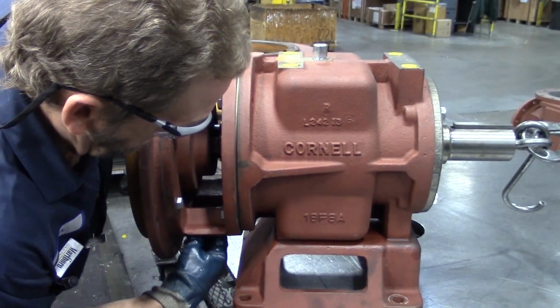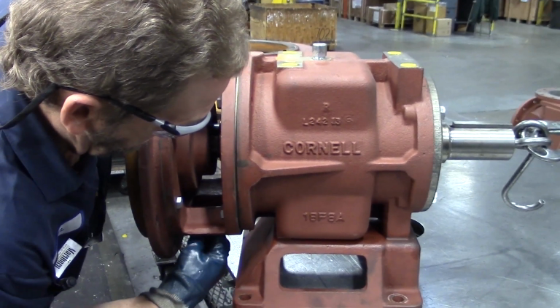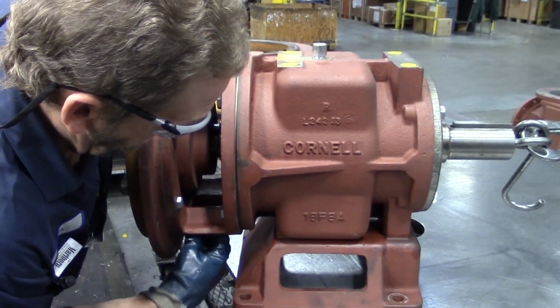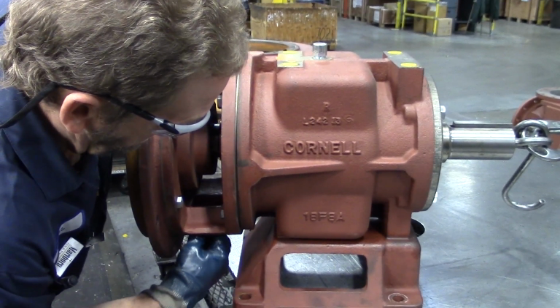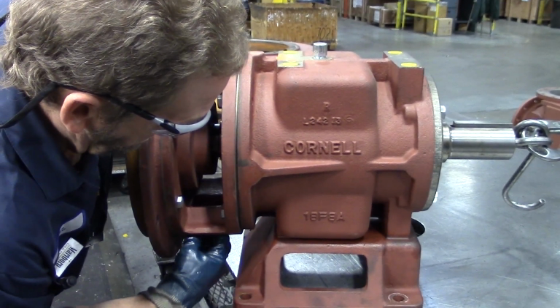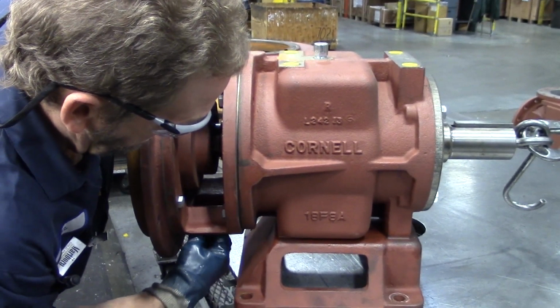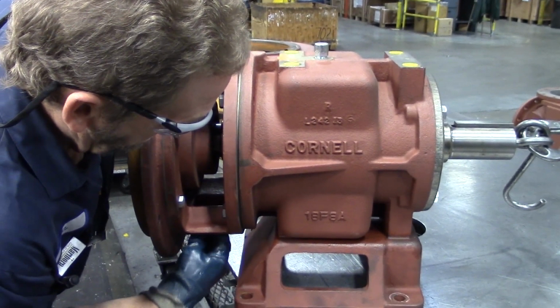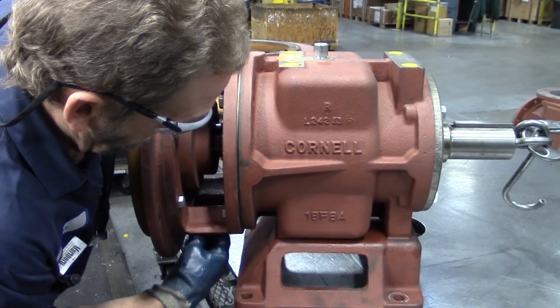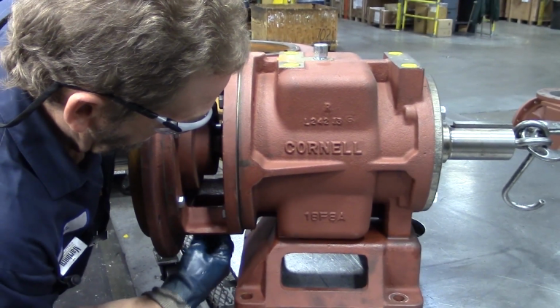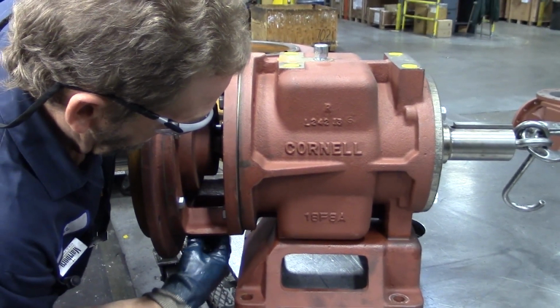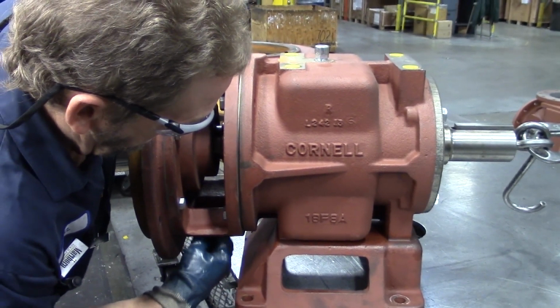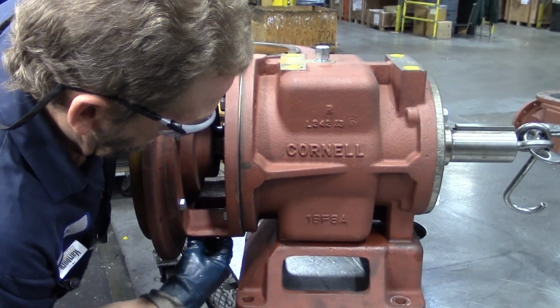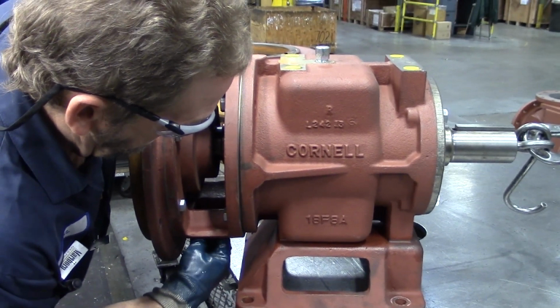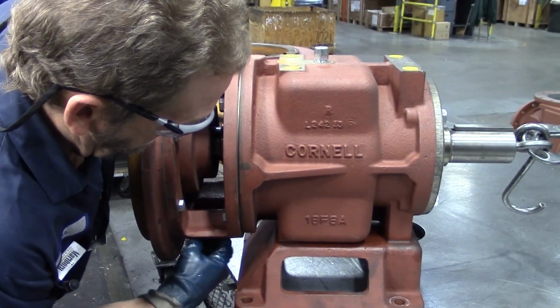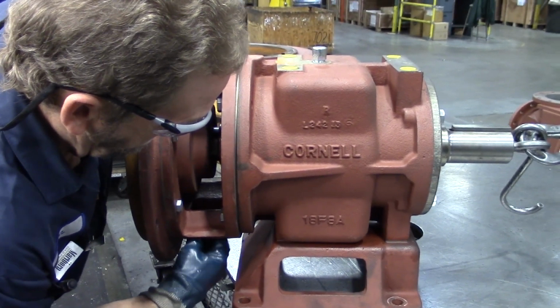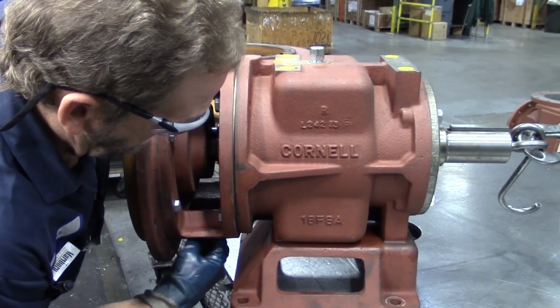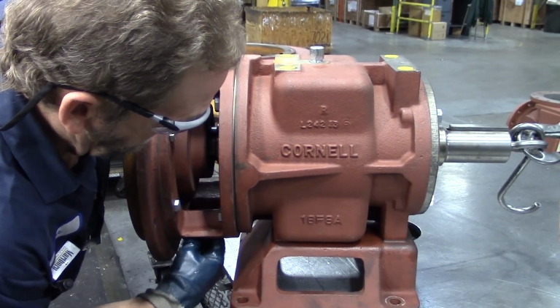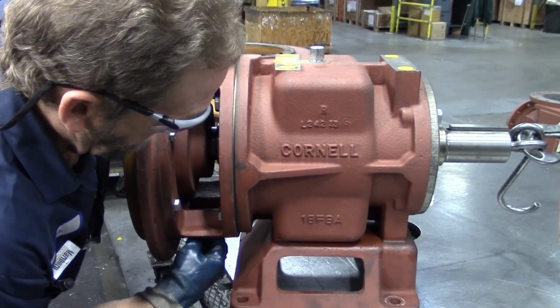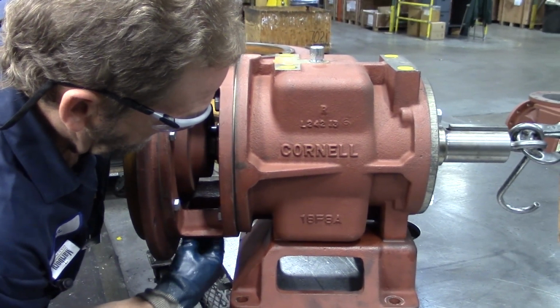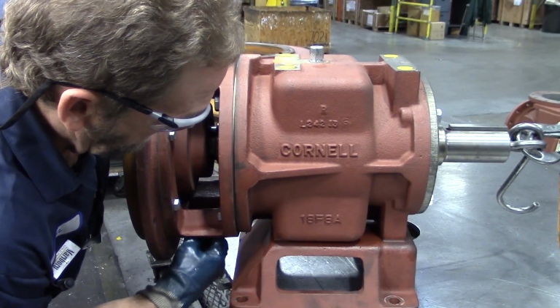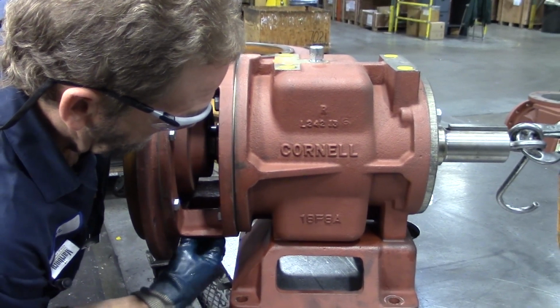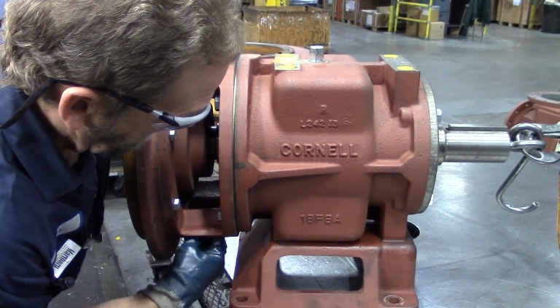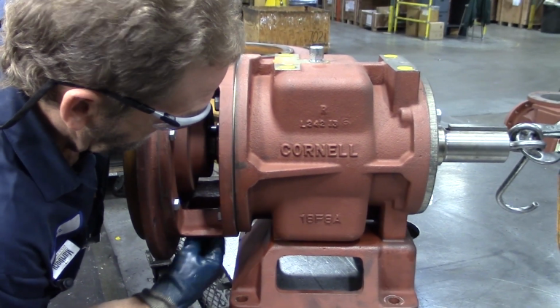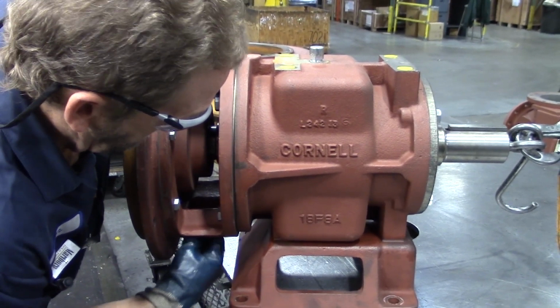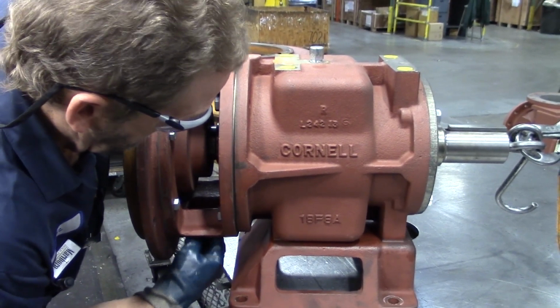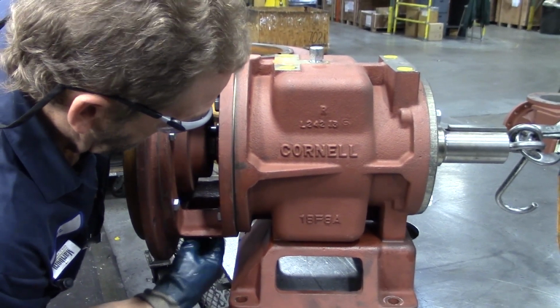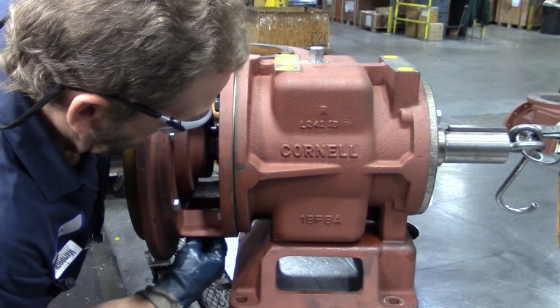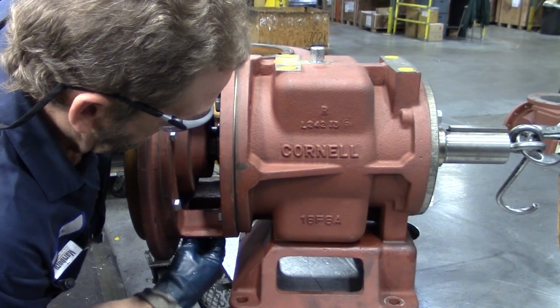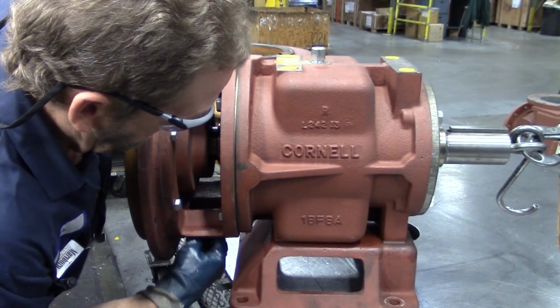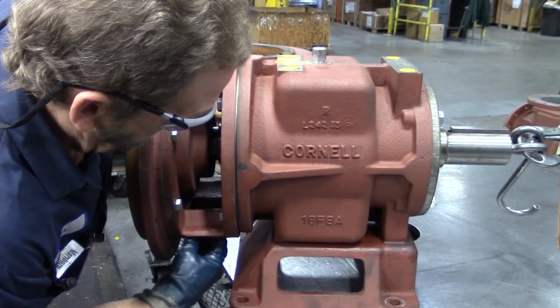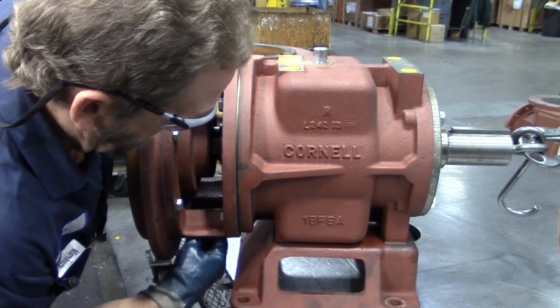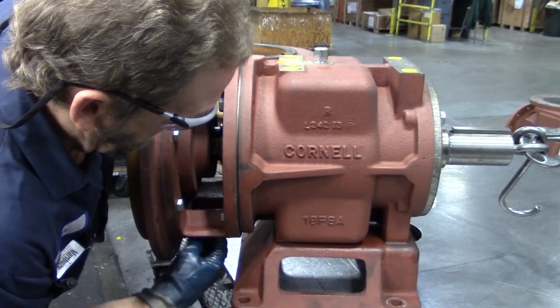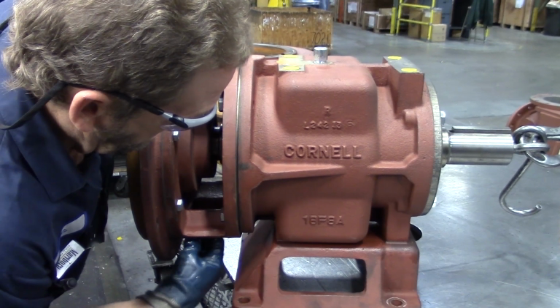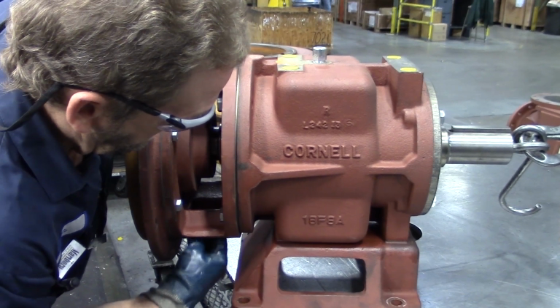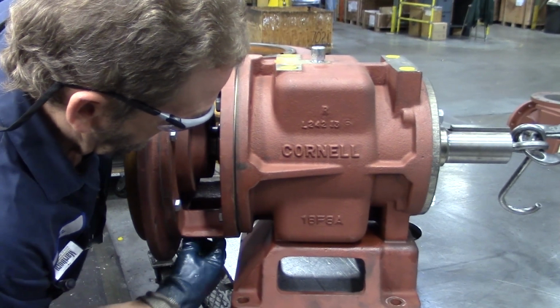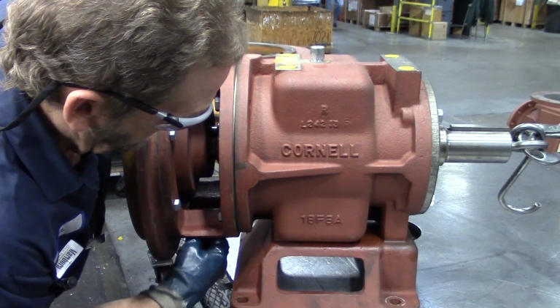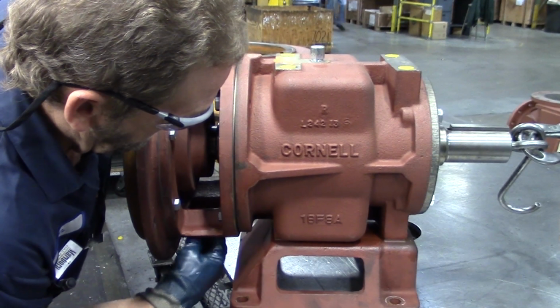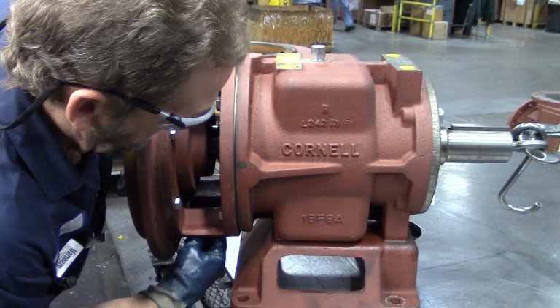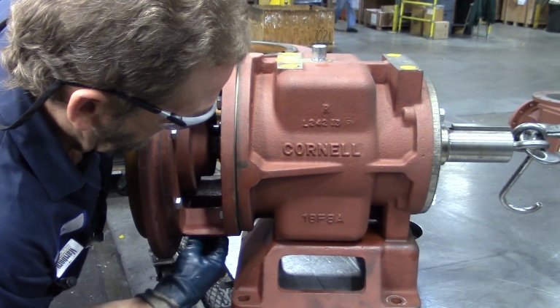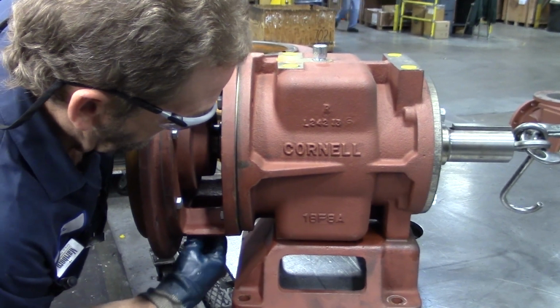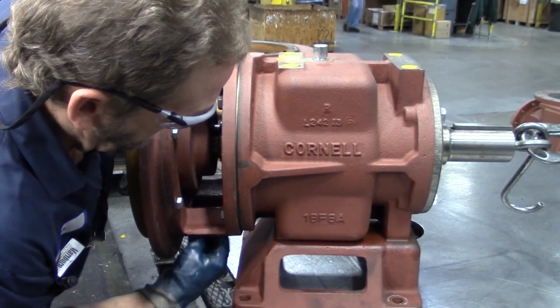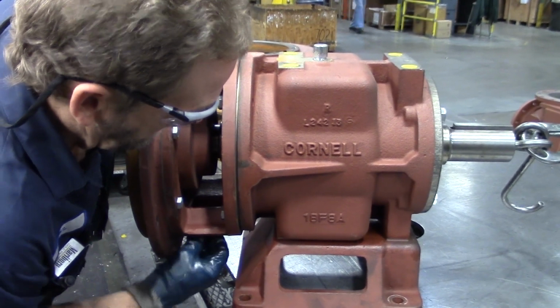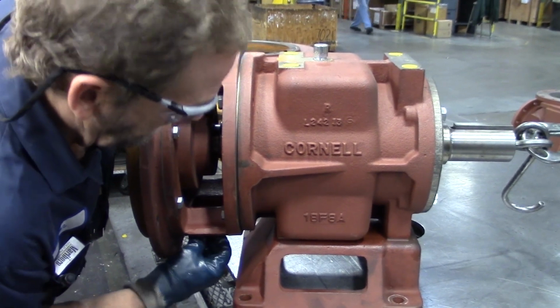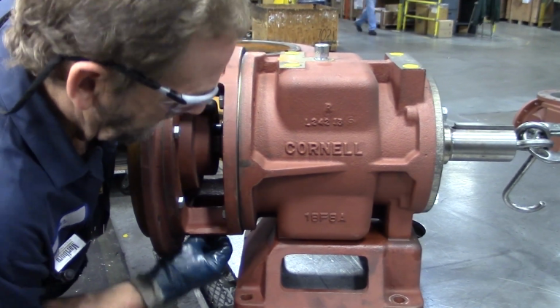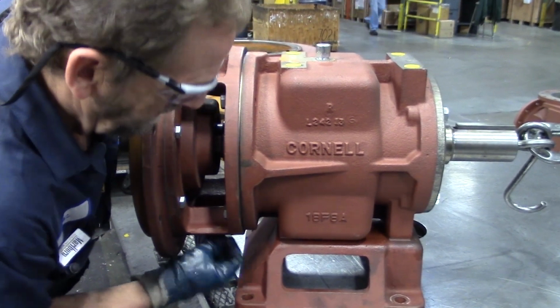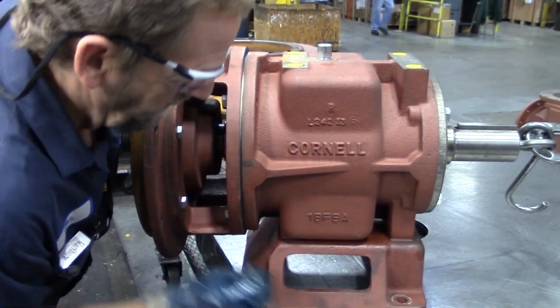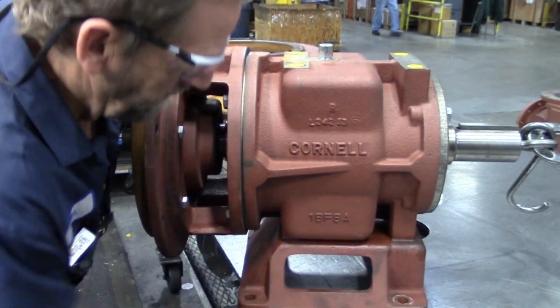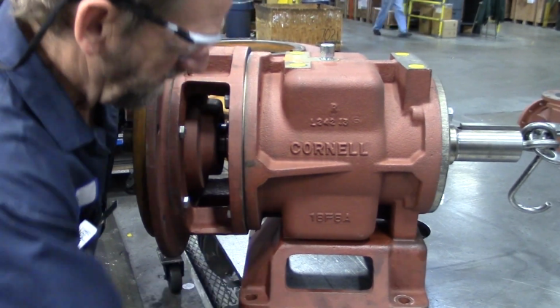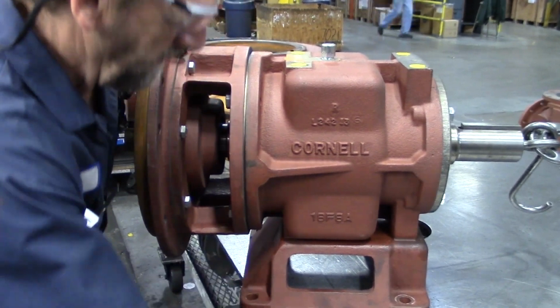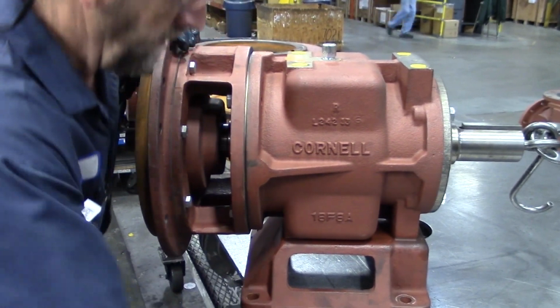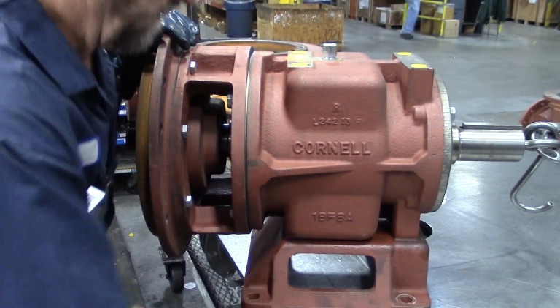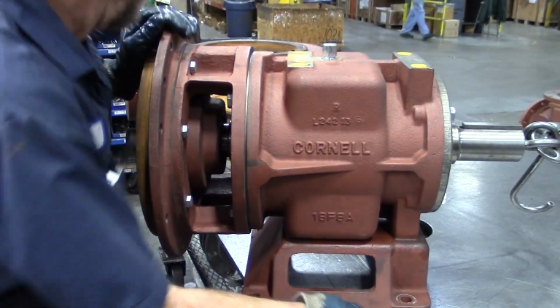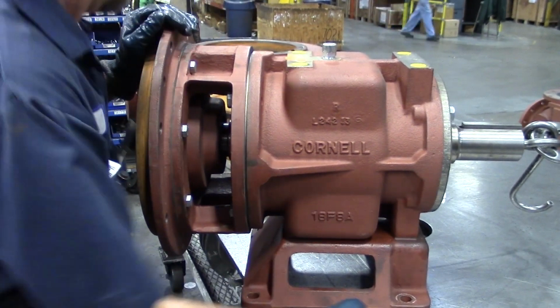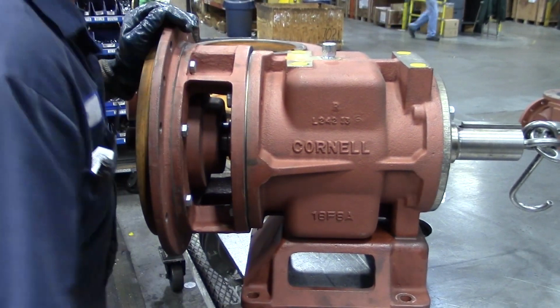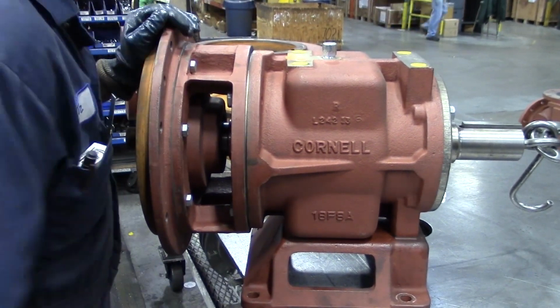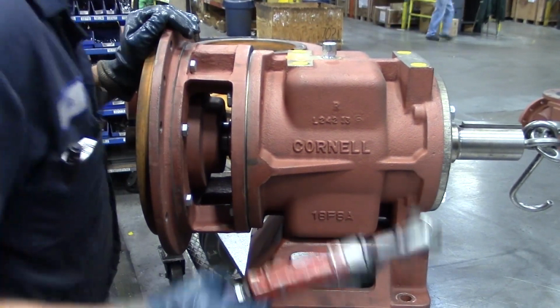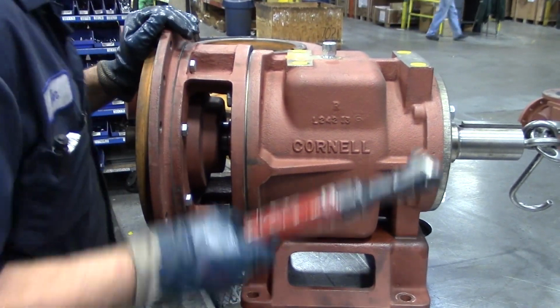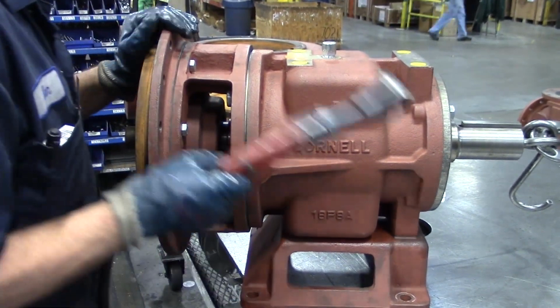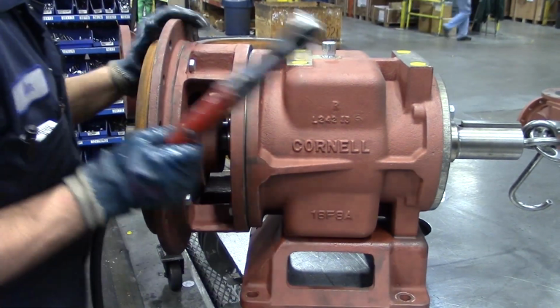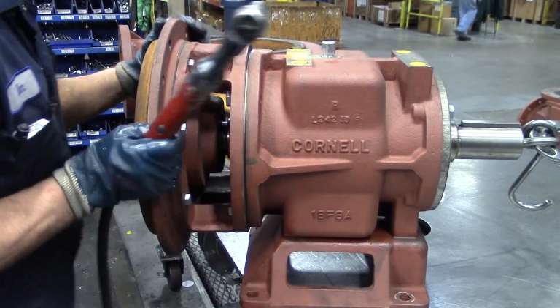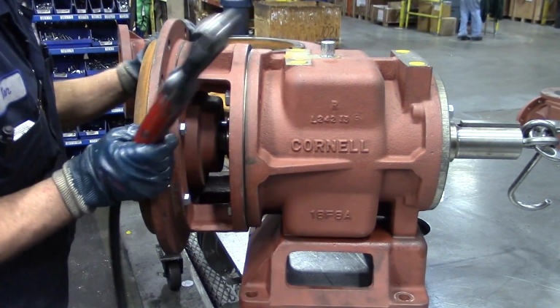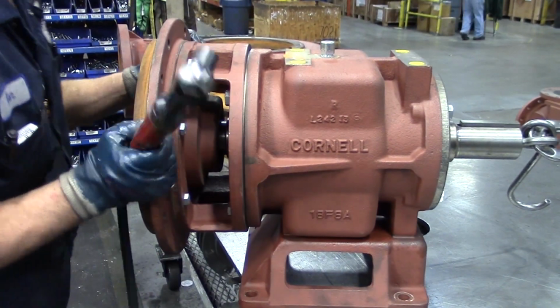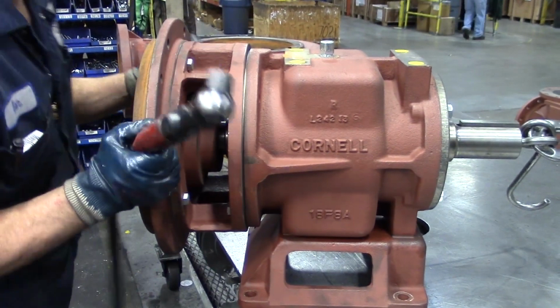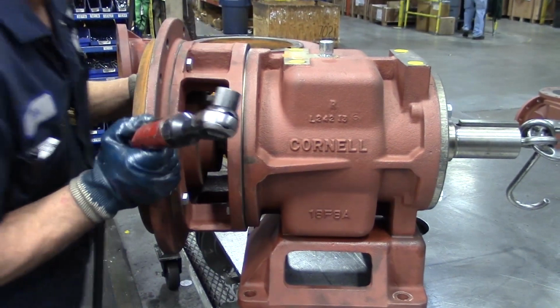Right now we're just removing the back plate, and there's no torque specs on the bolts, so when you put it back together, just make sure that the bolts are as tight as you can get them.